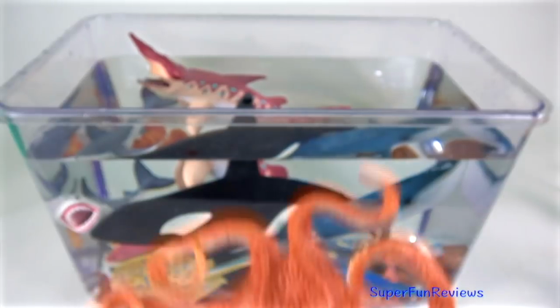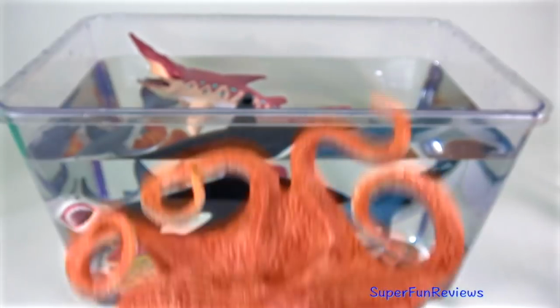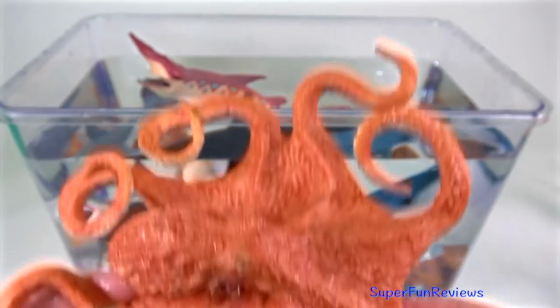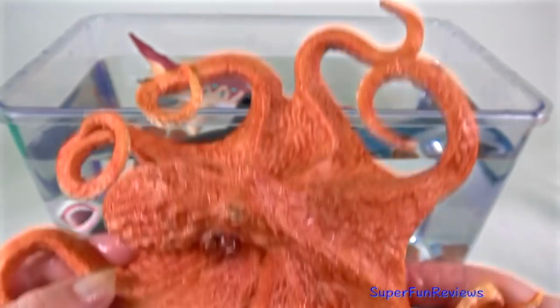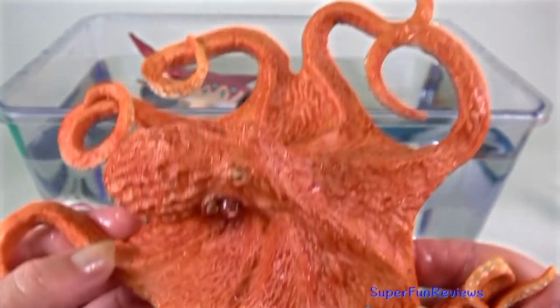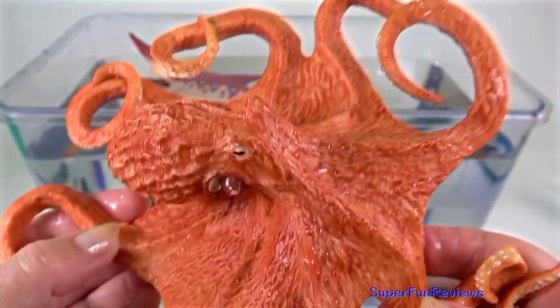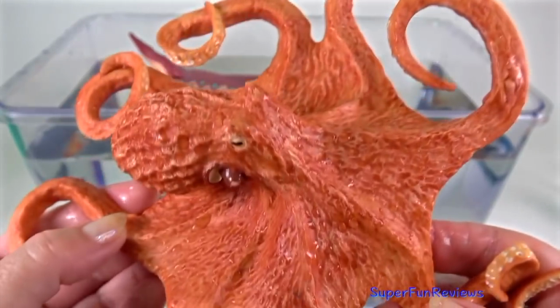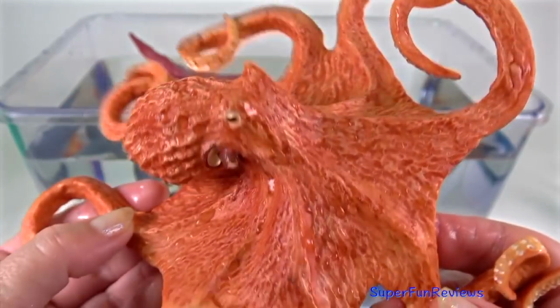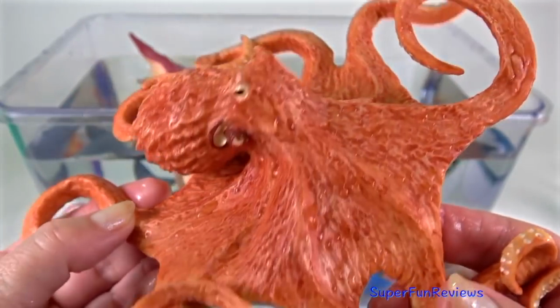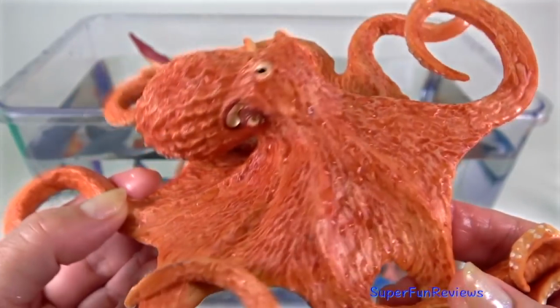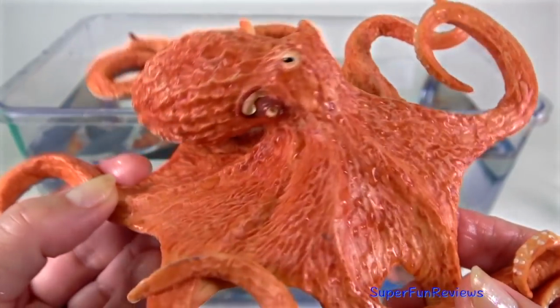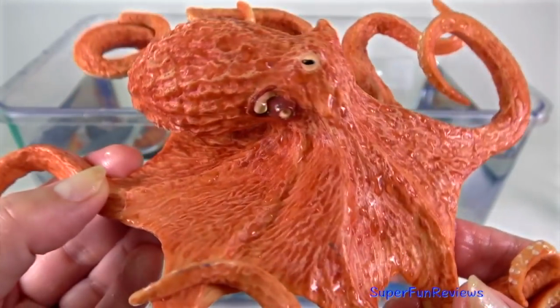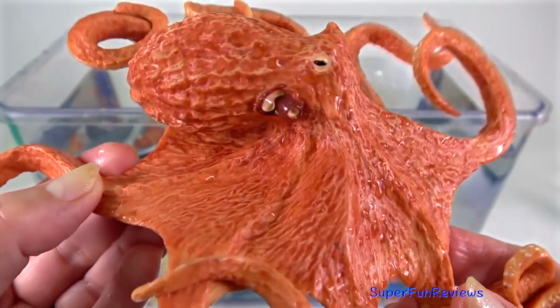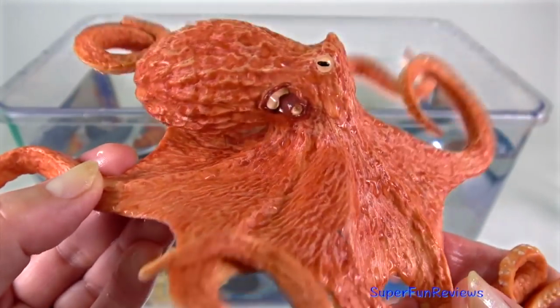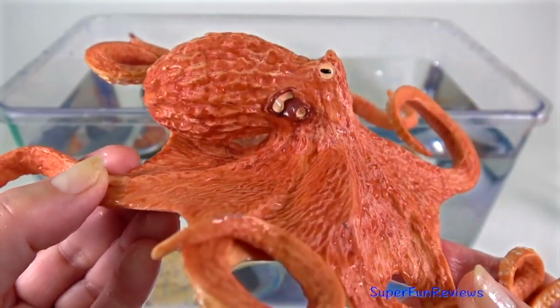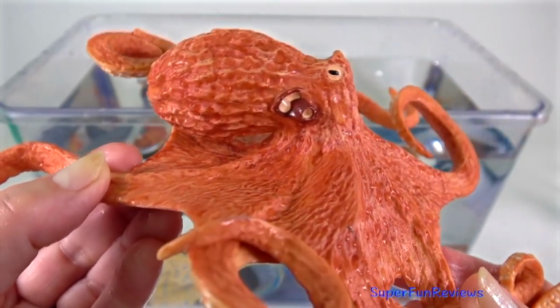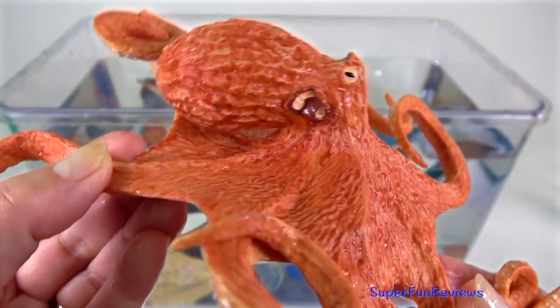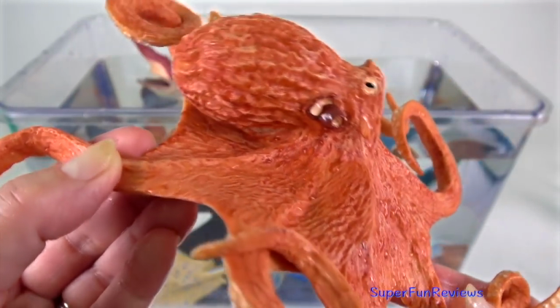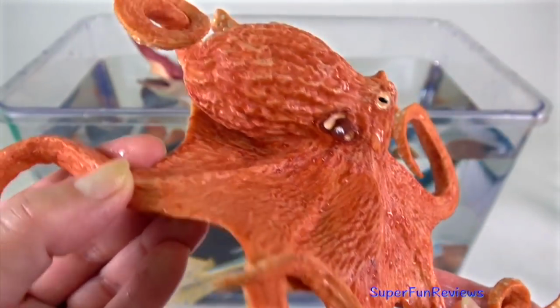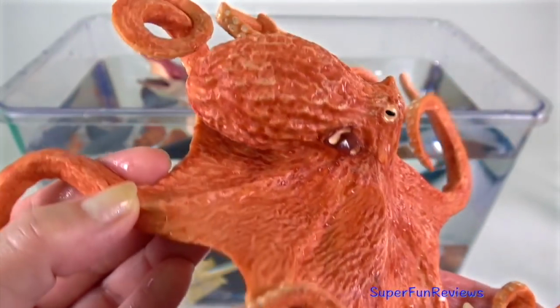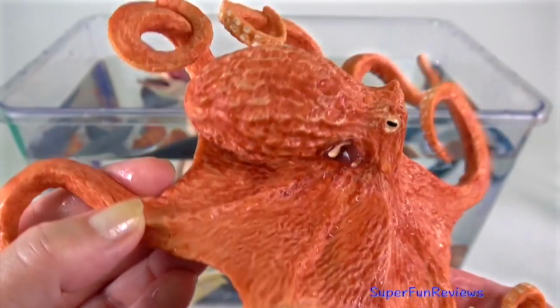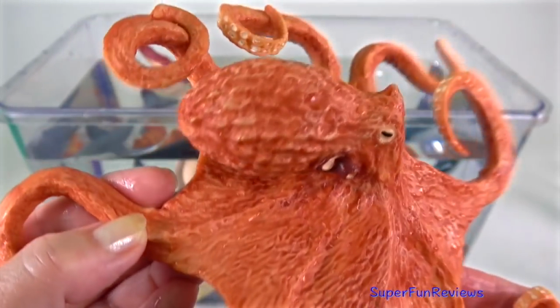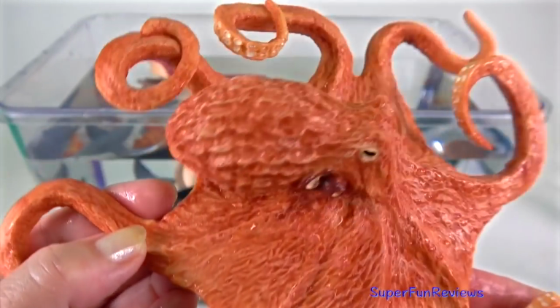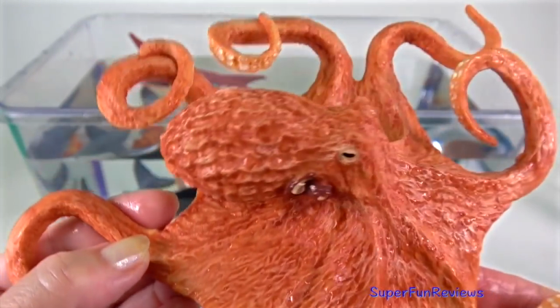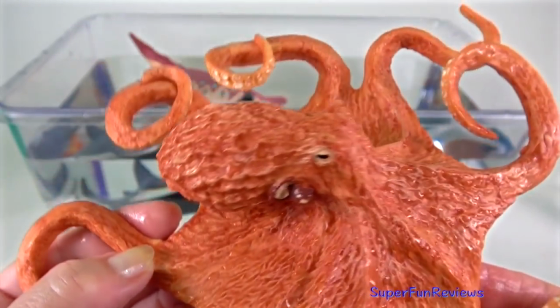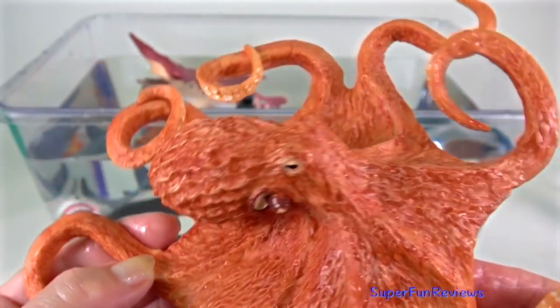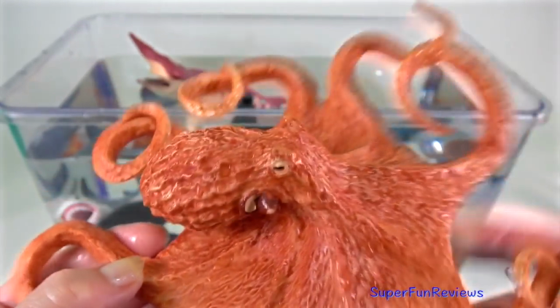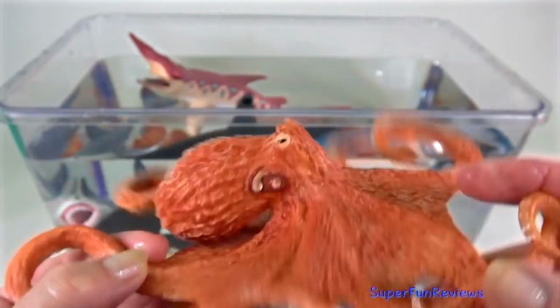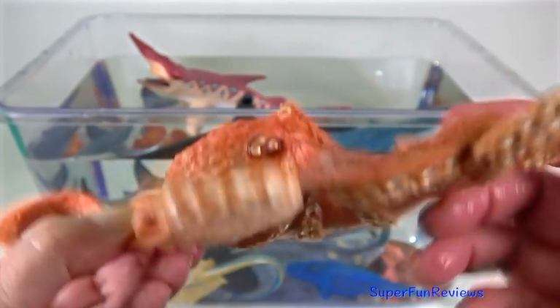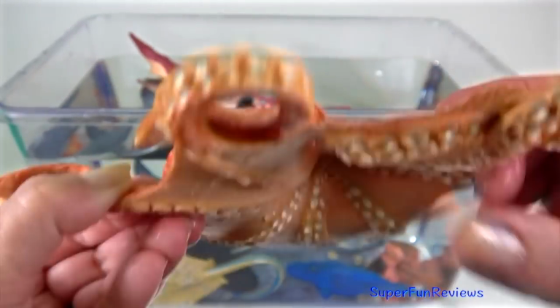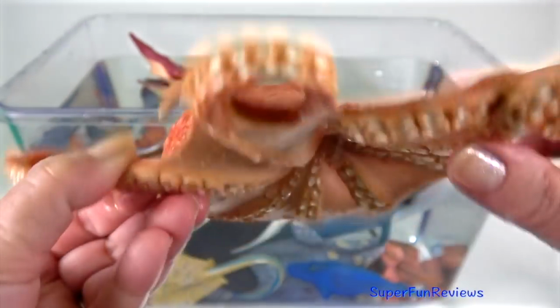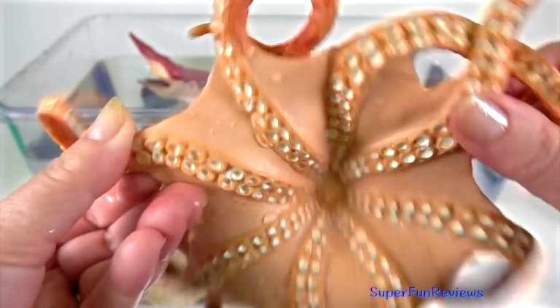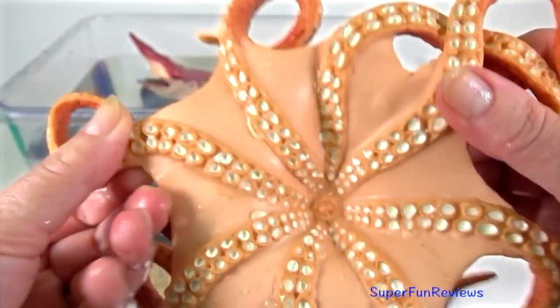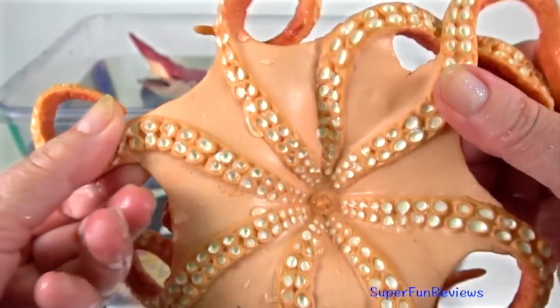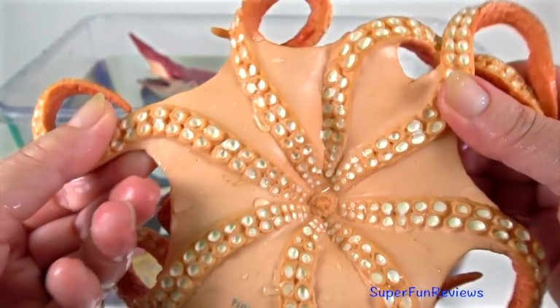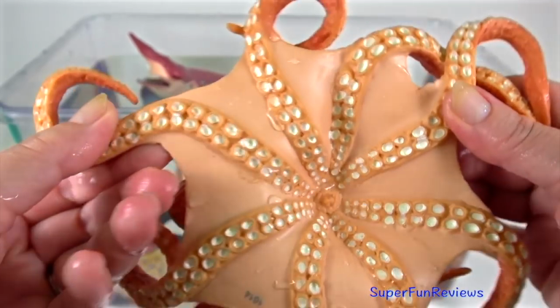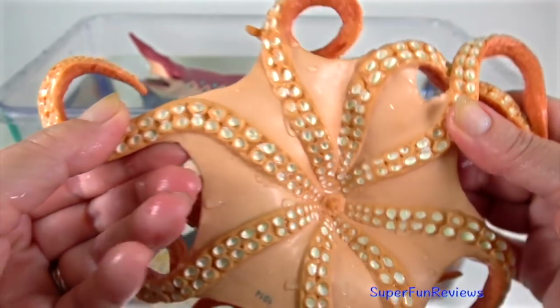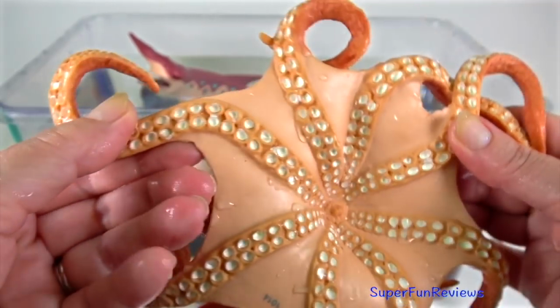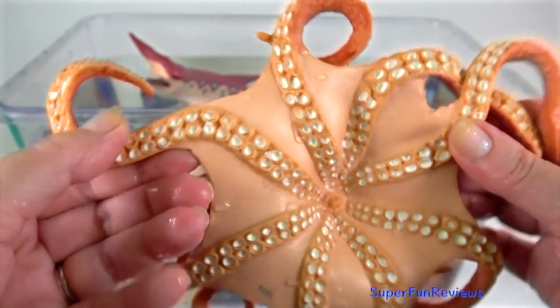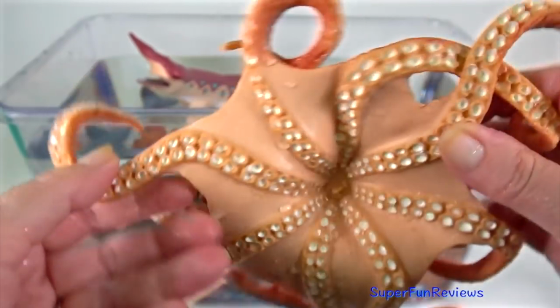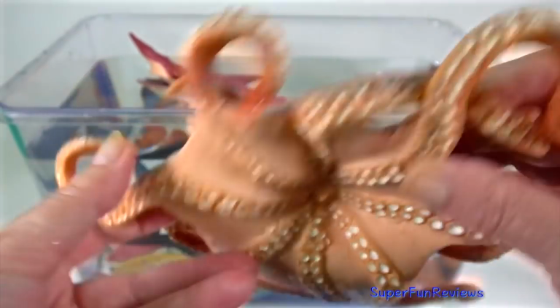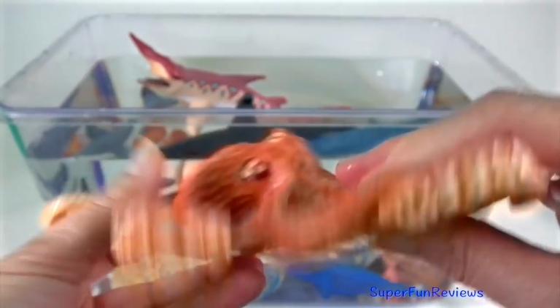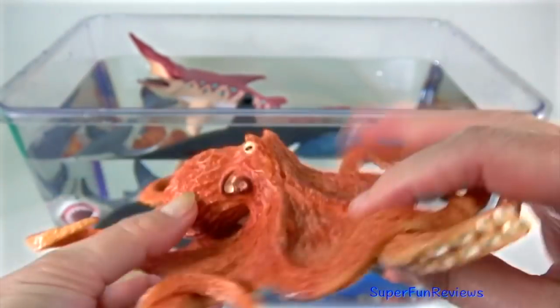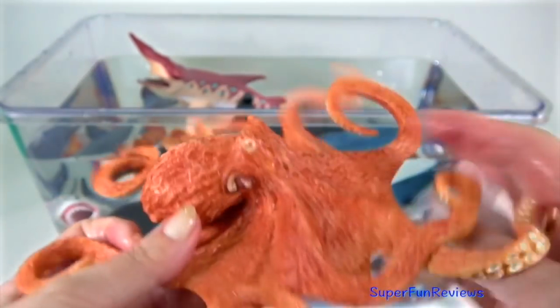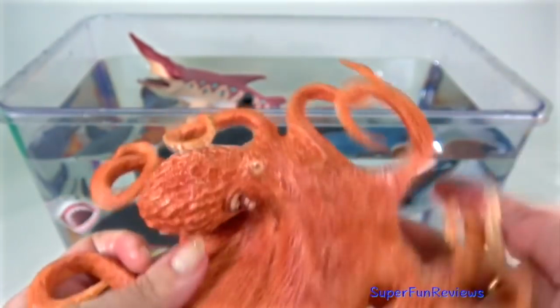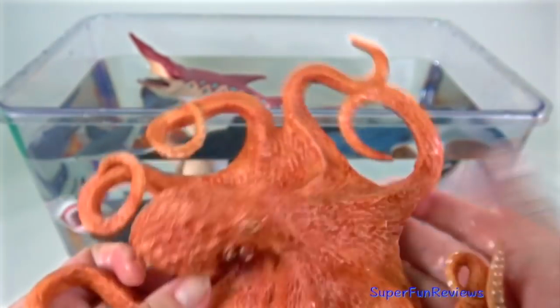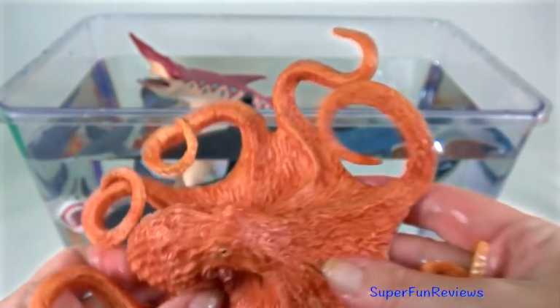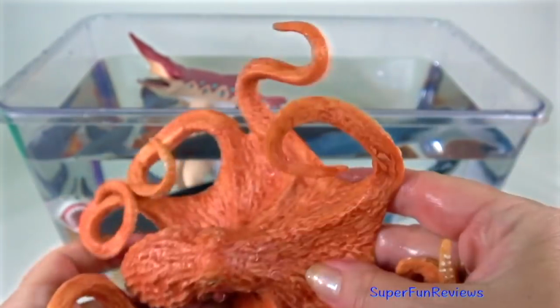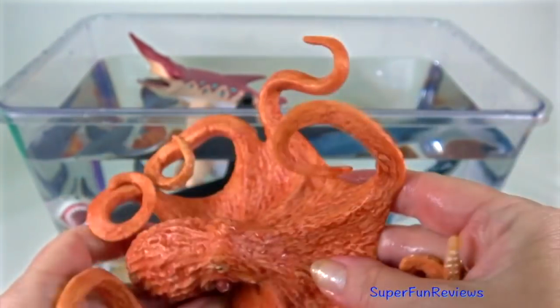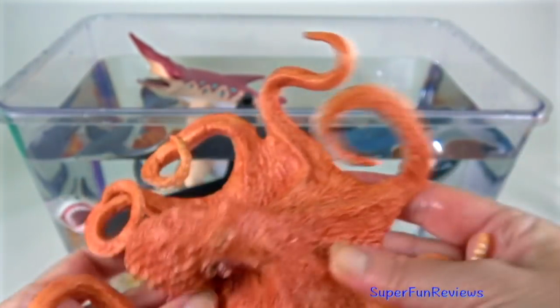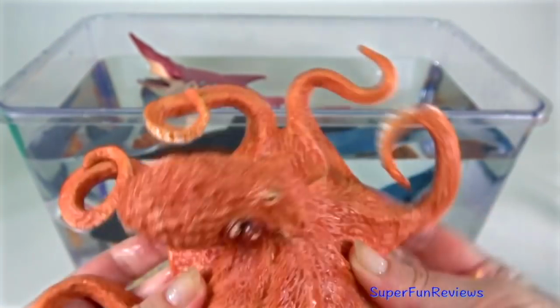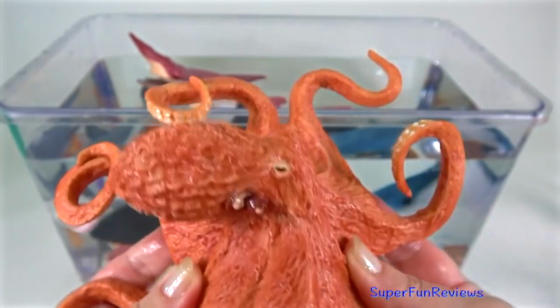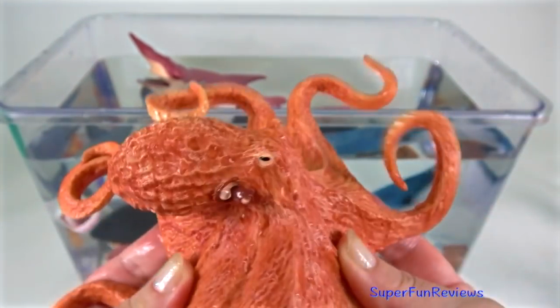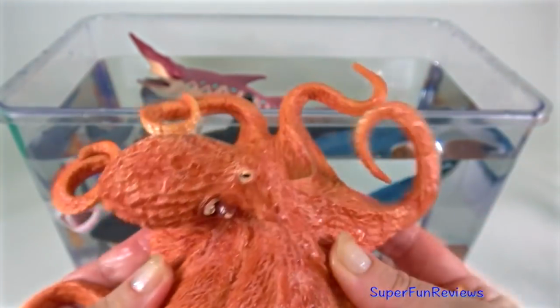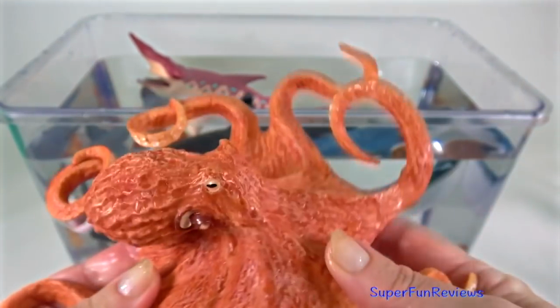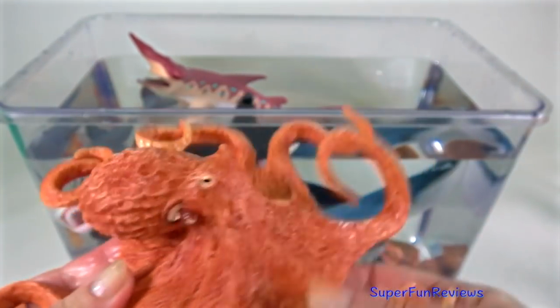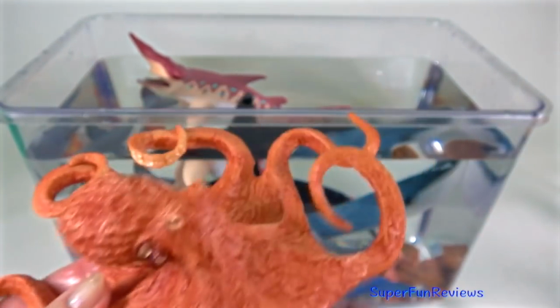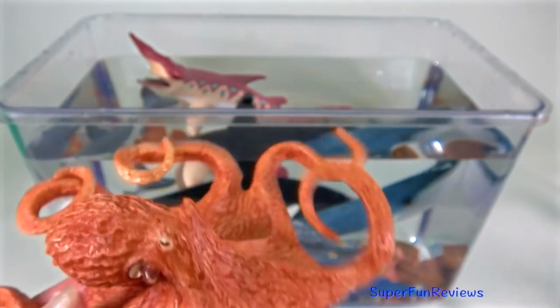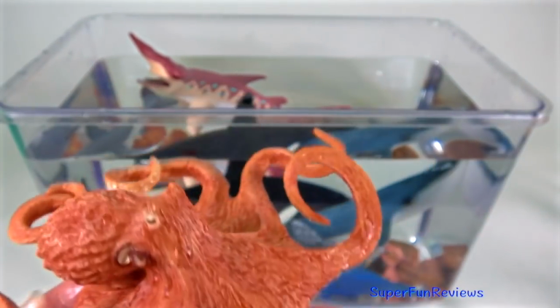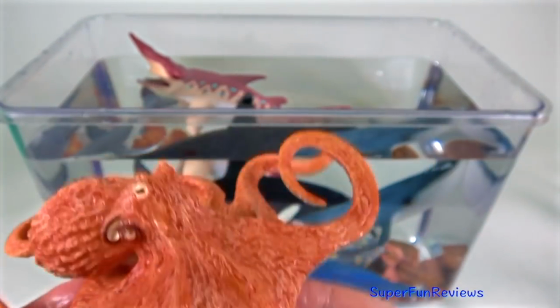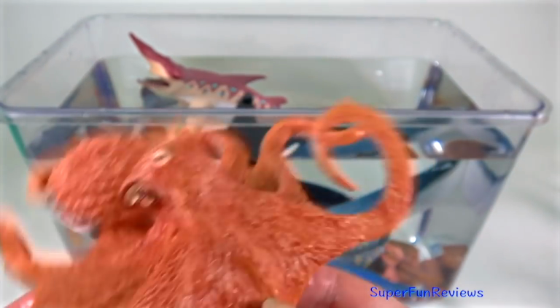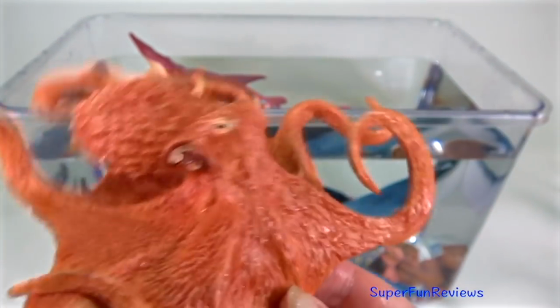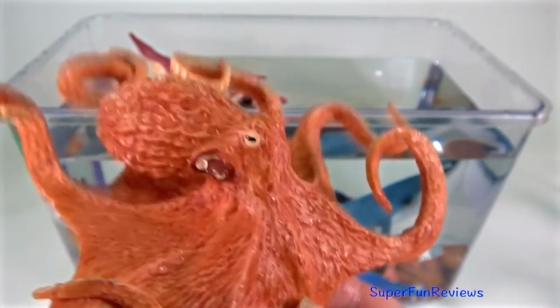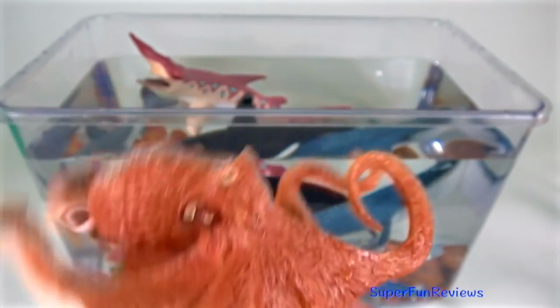The octopus has a massive rounded head, large eyes and 8 distinctive arms.